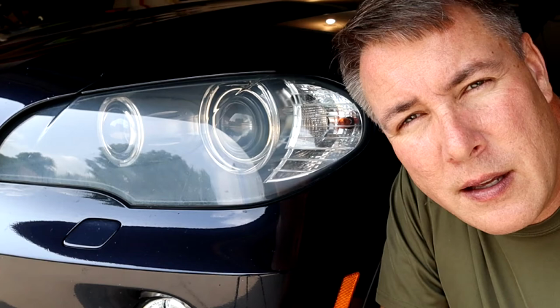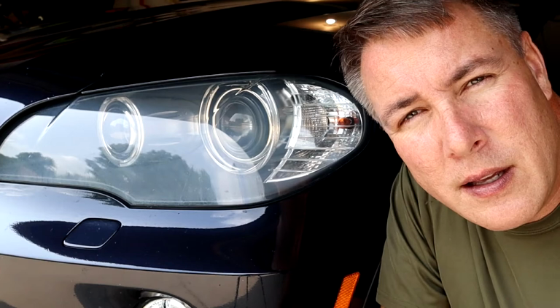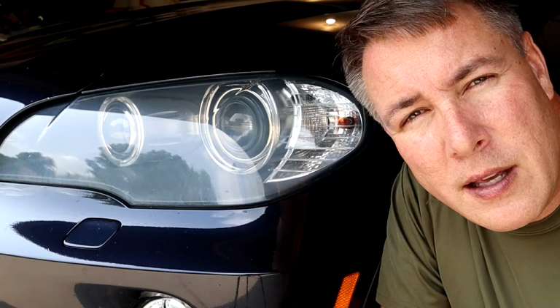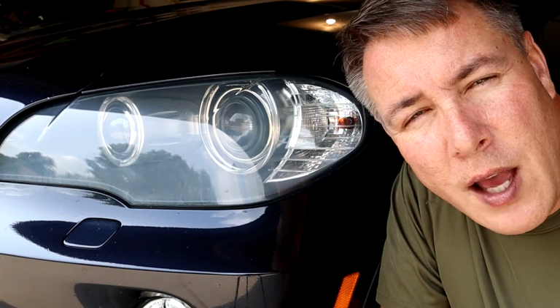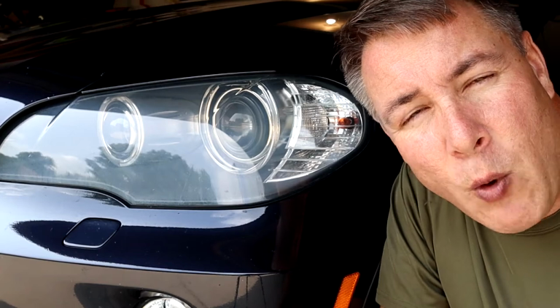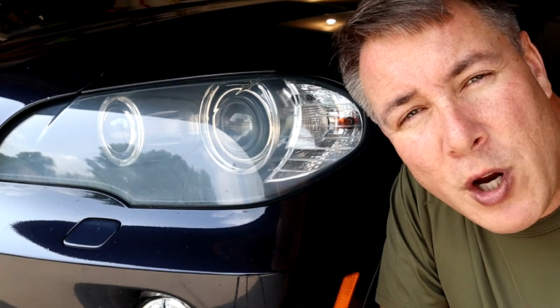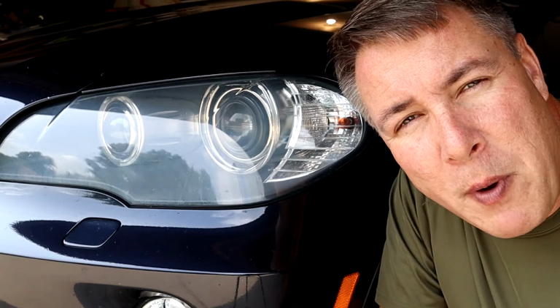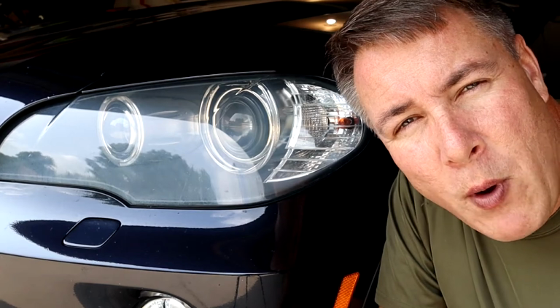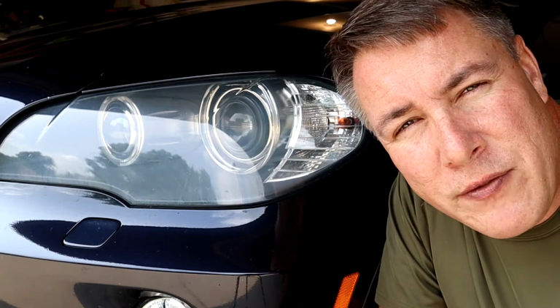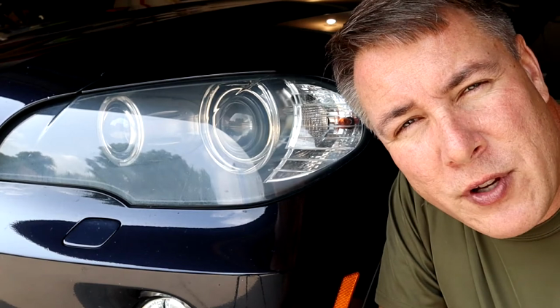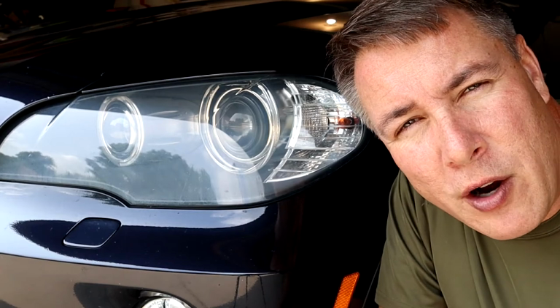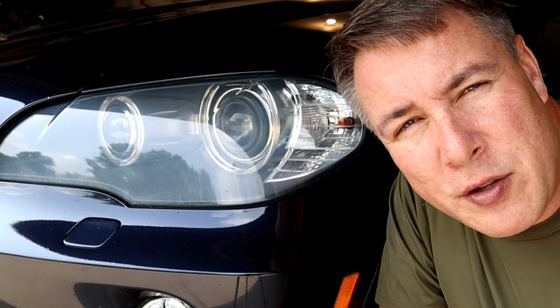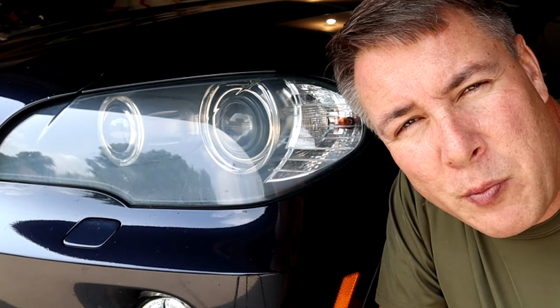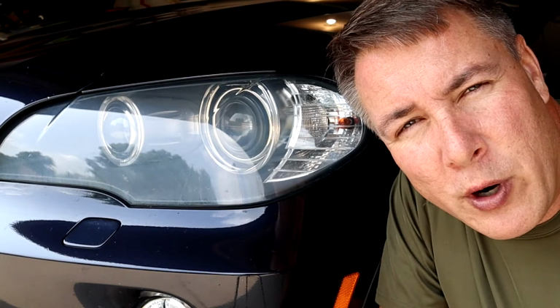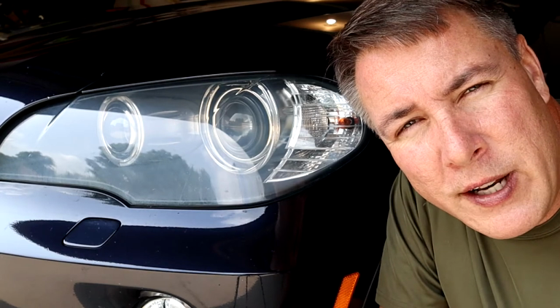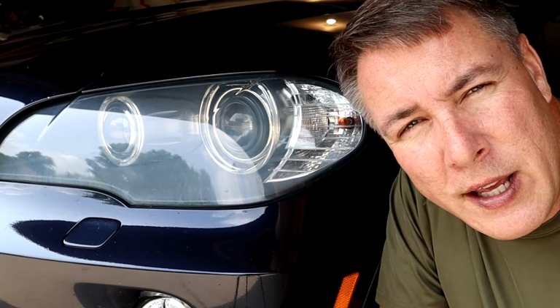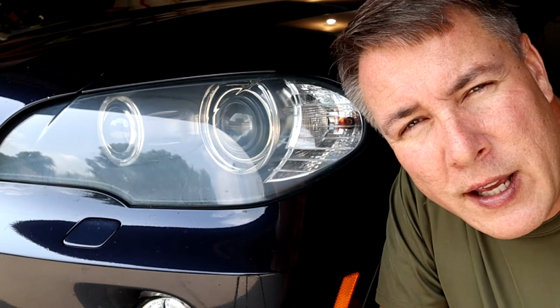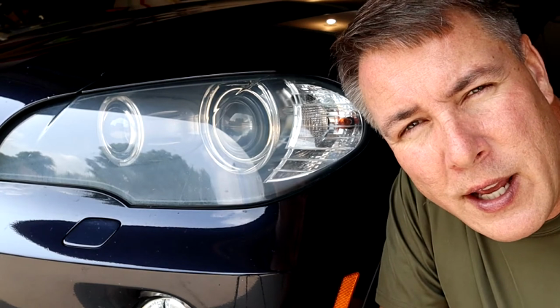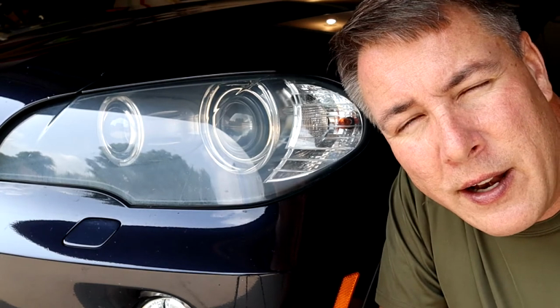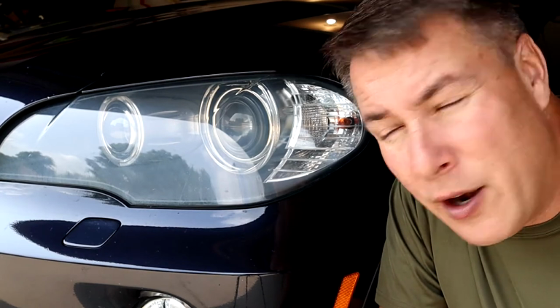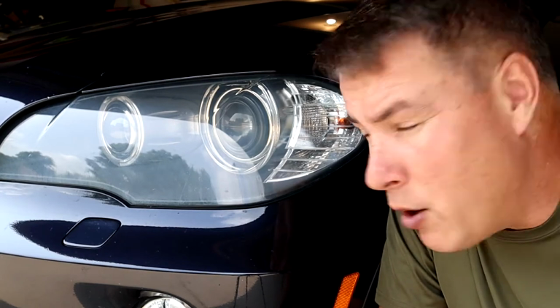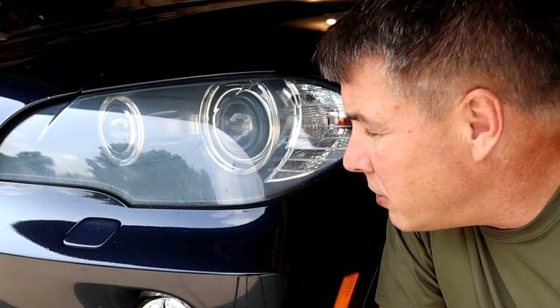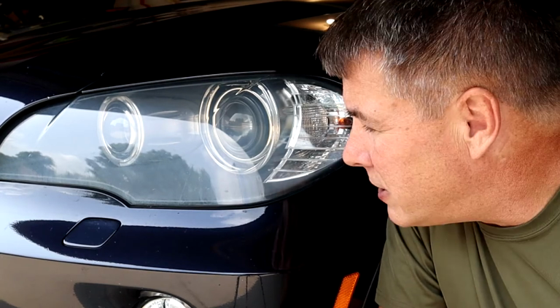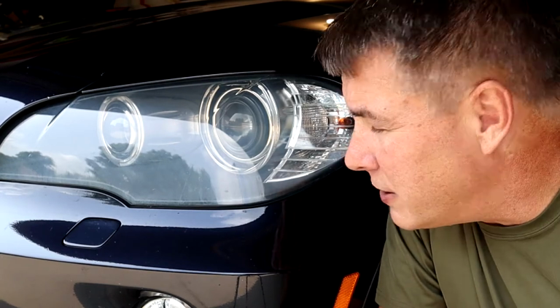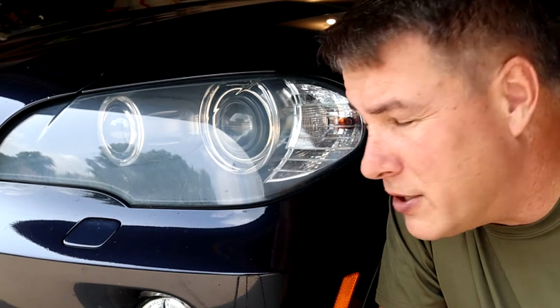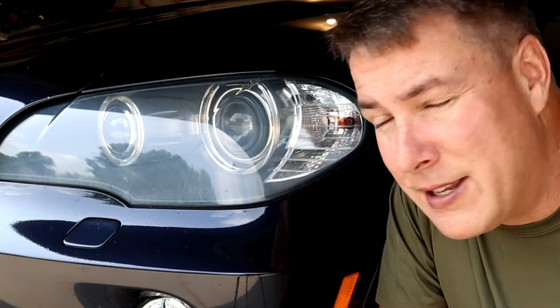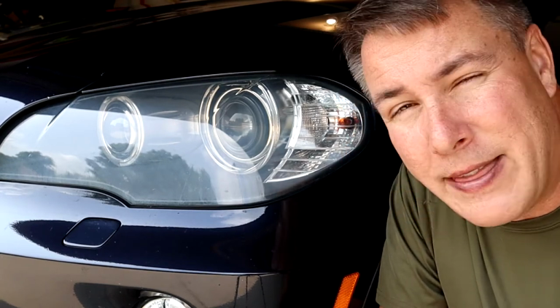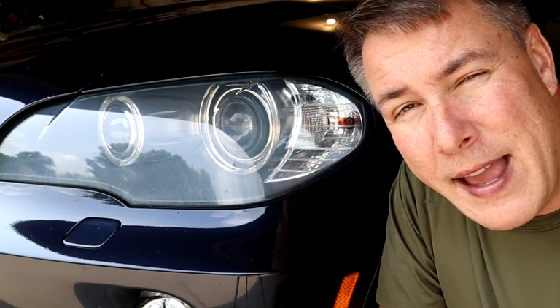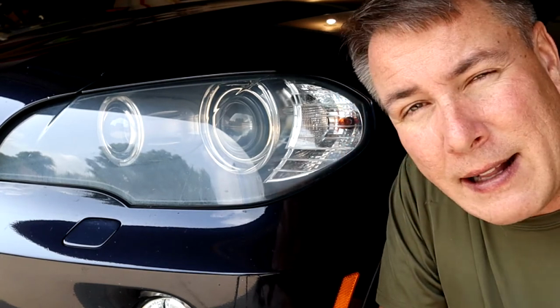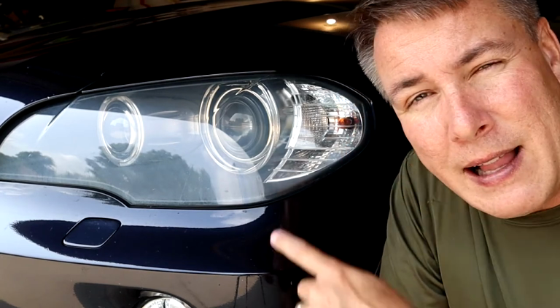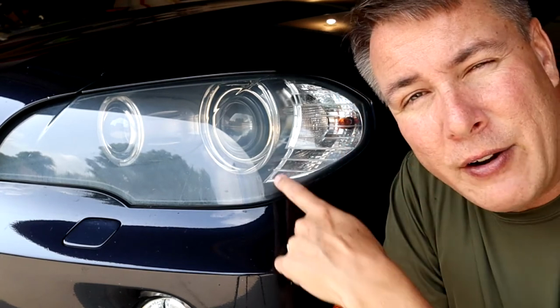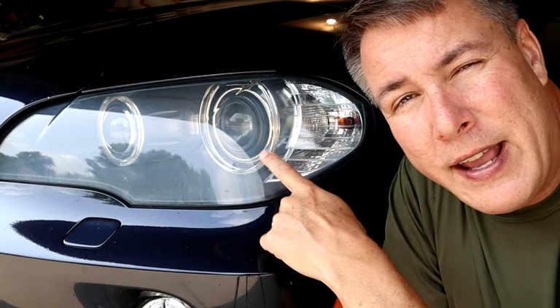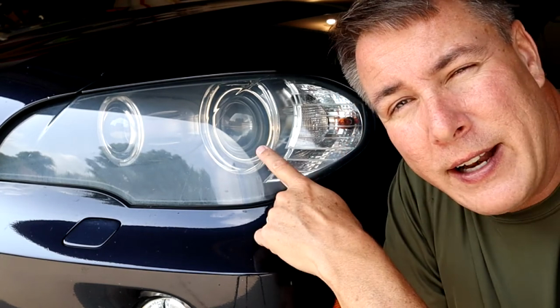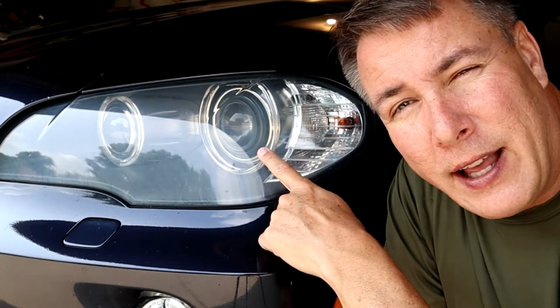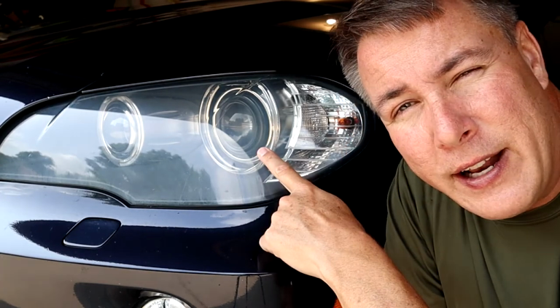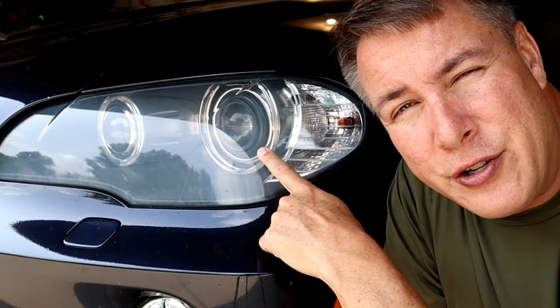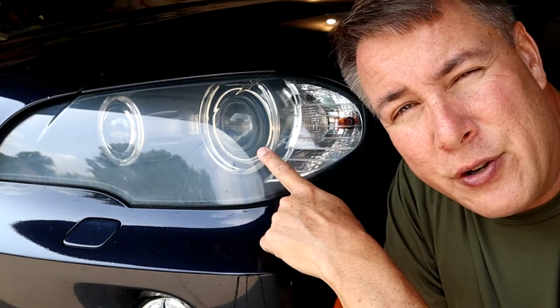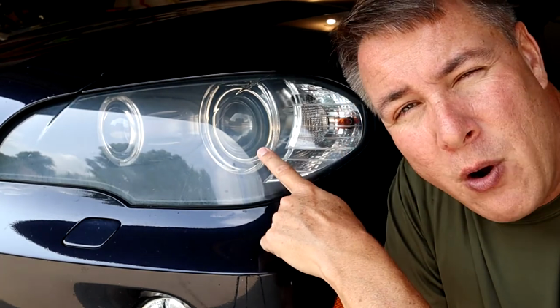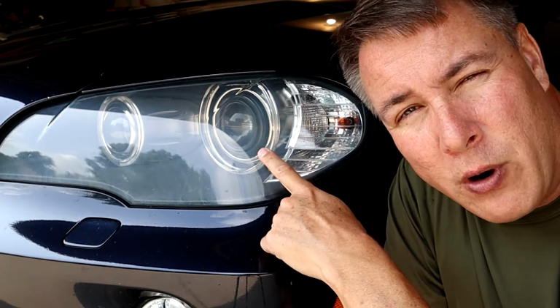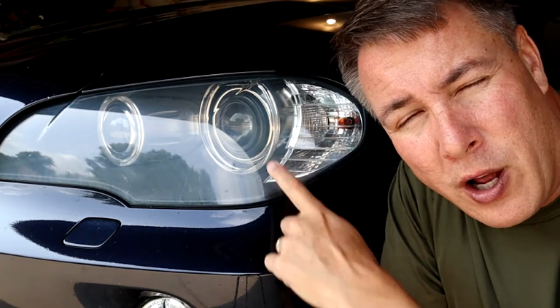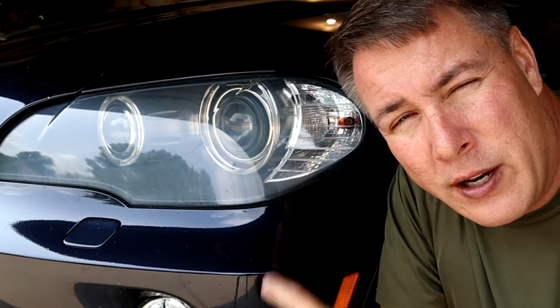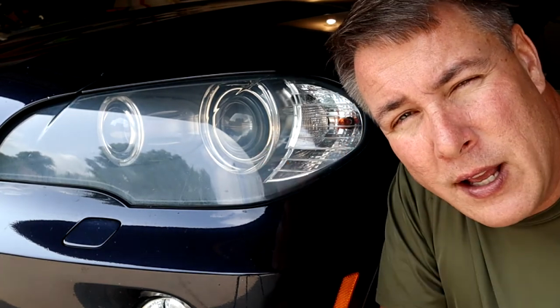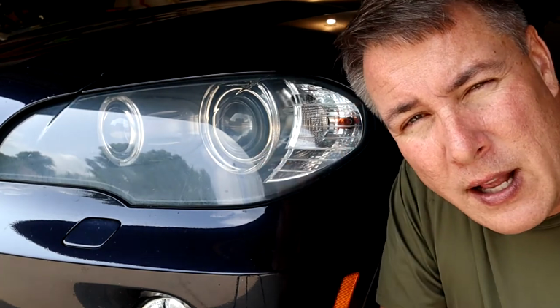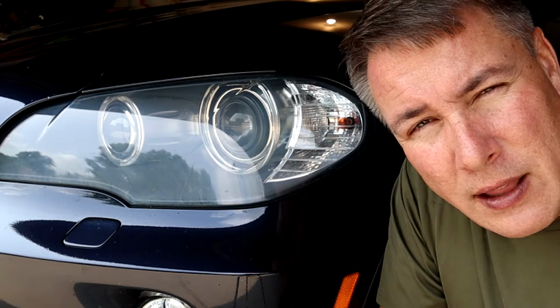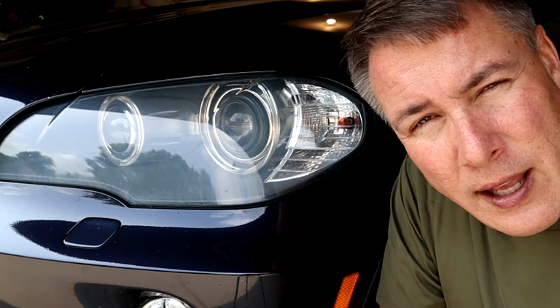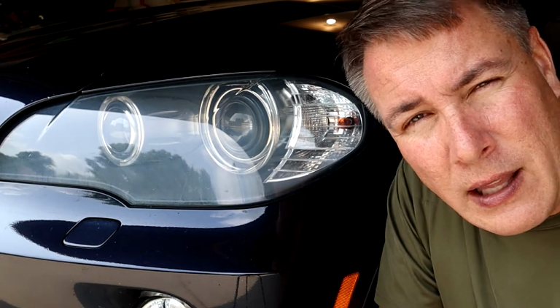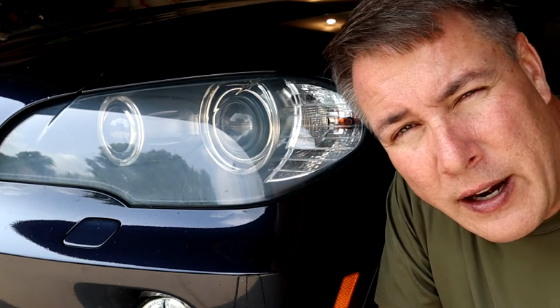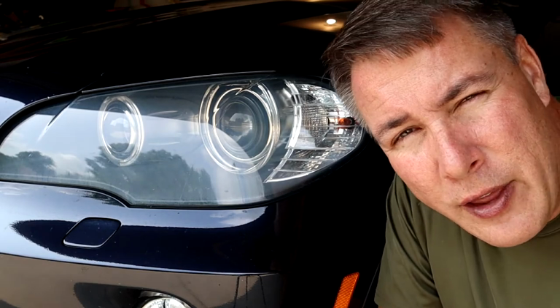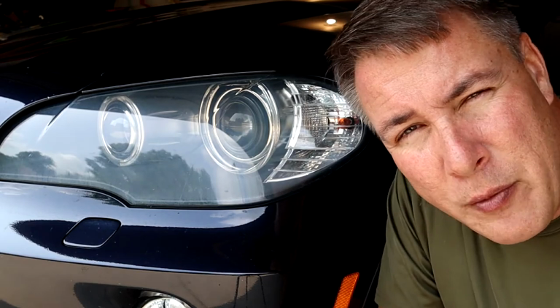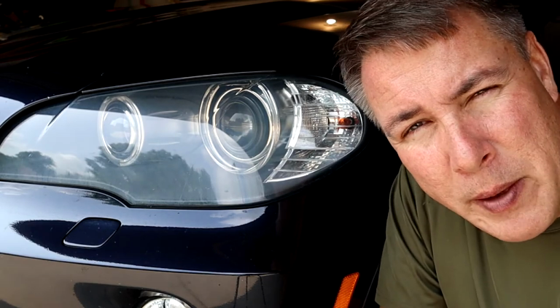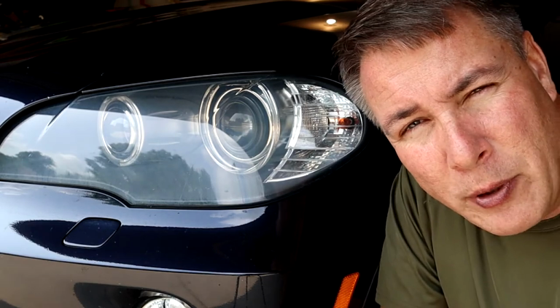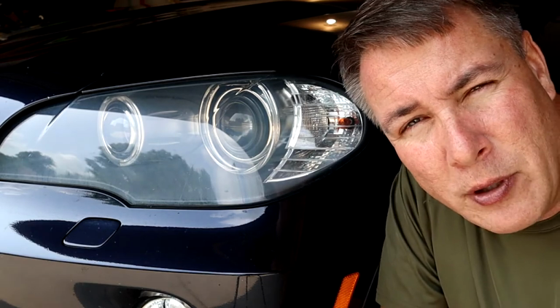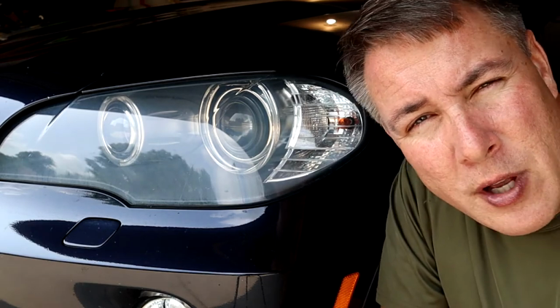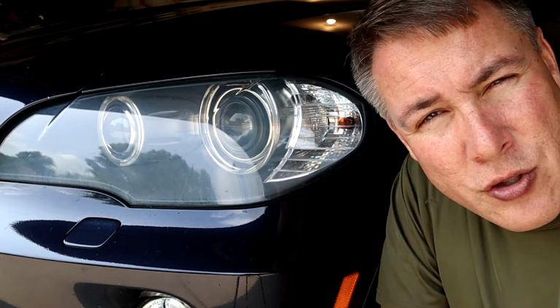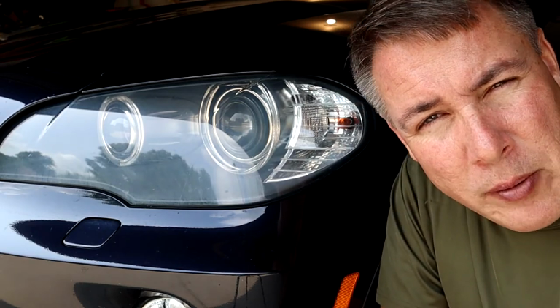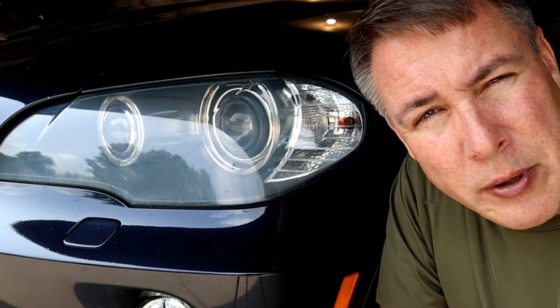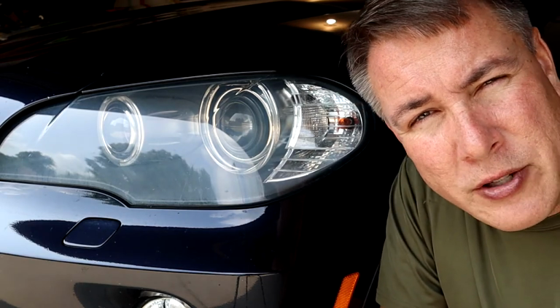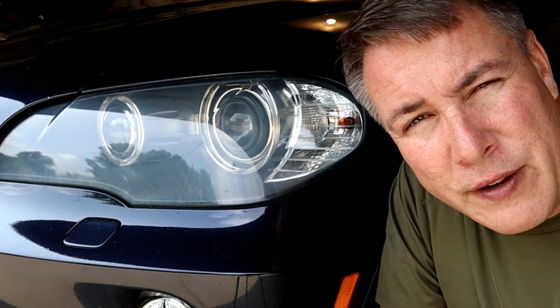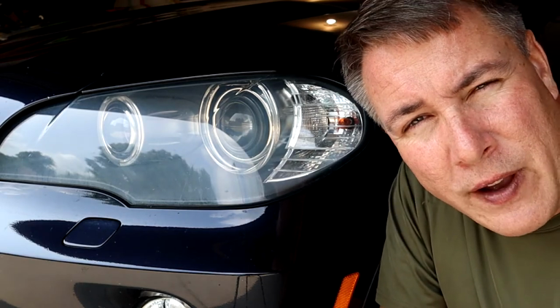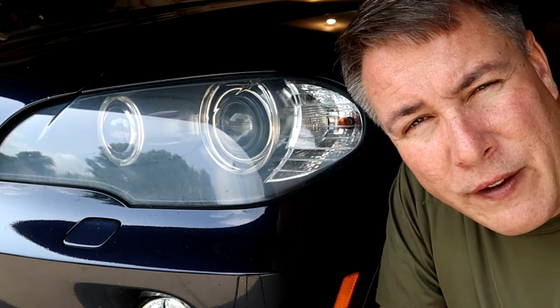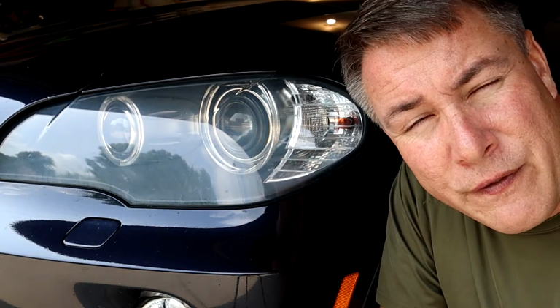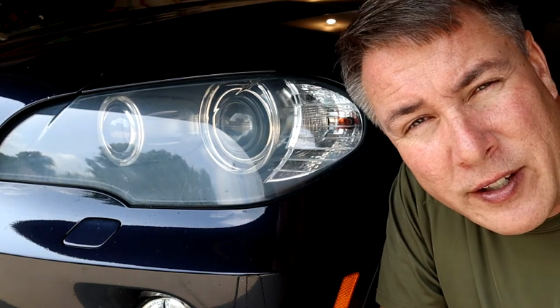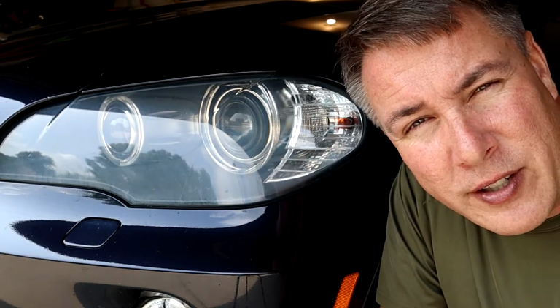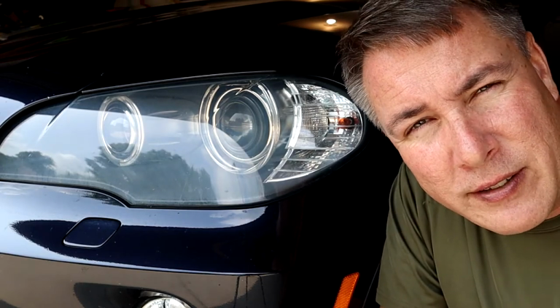I washed my wife's car this morning and I noticed that she's got that cloudy headlight issue going on, like a lot of other people, so I'm going to see if I can fix it.